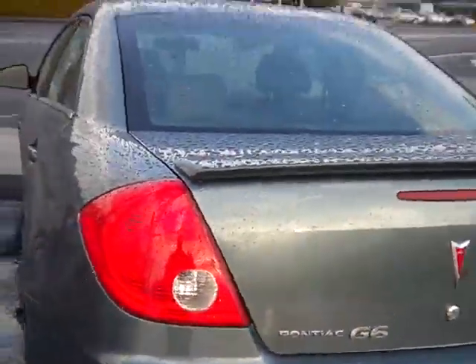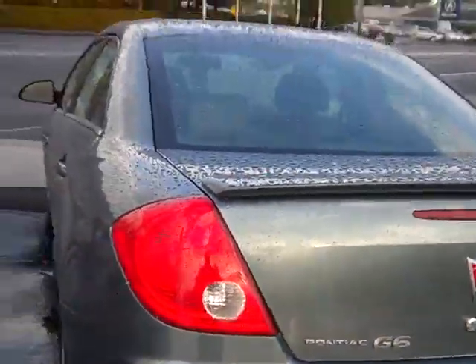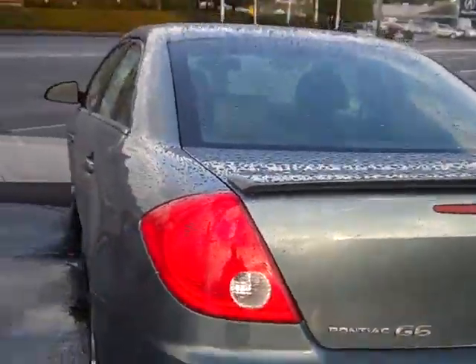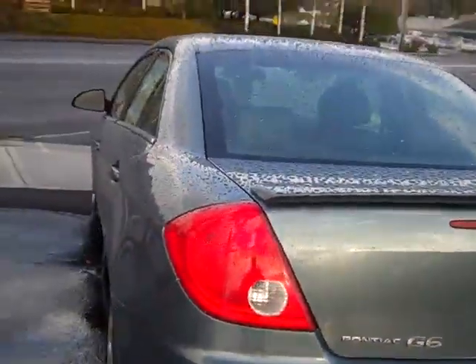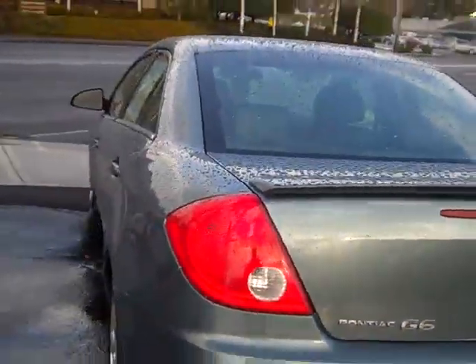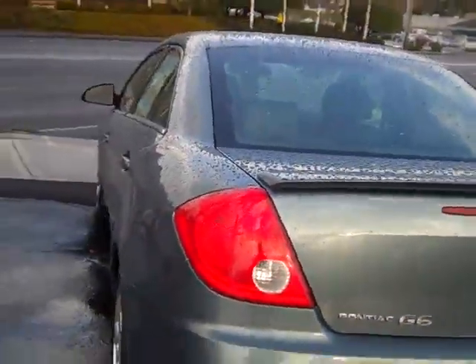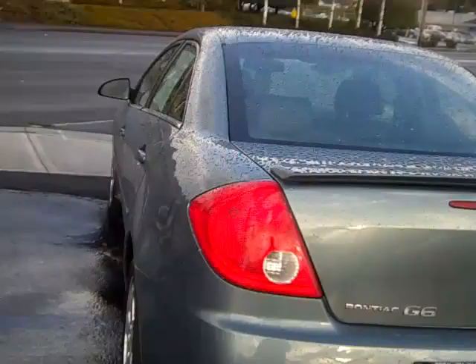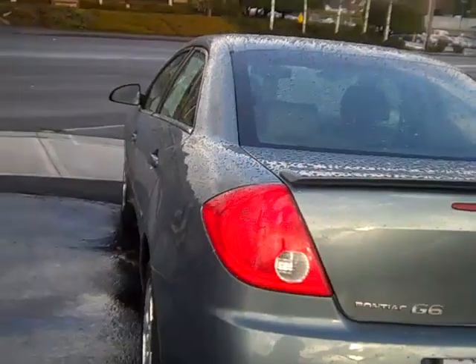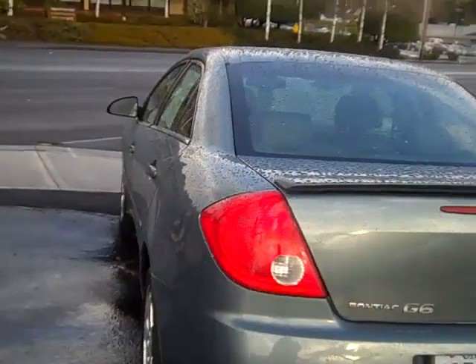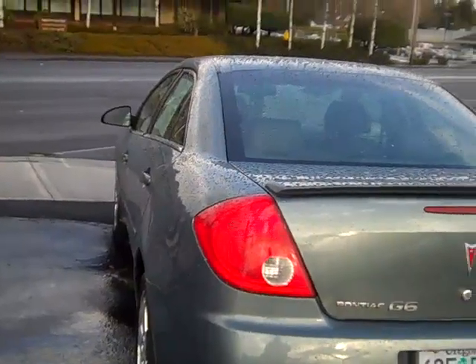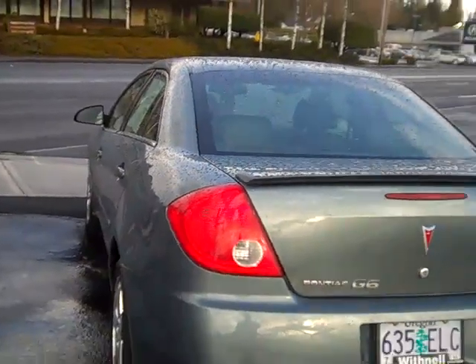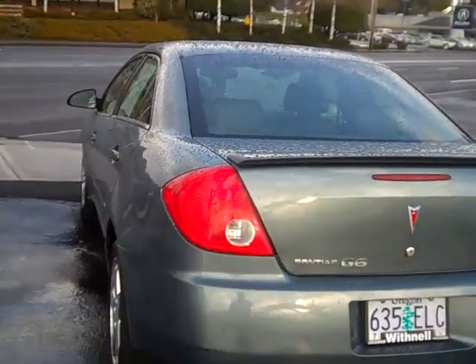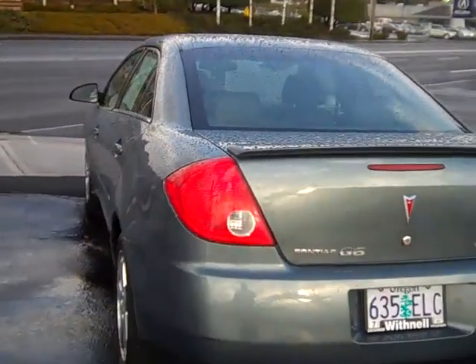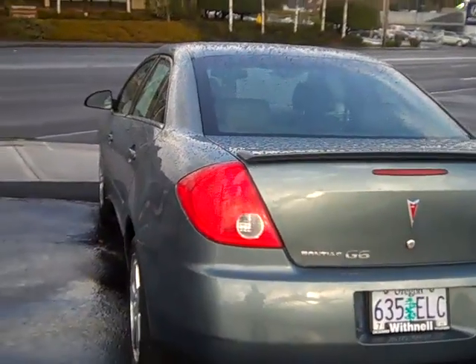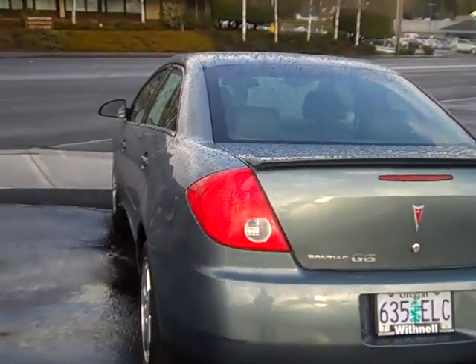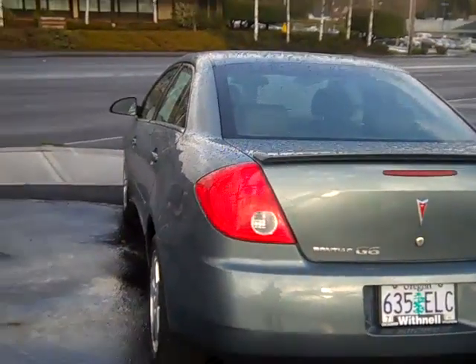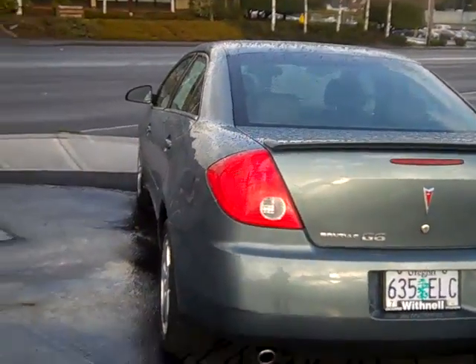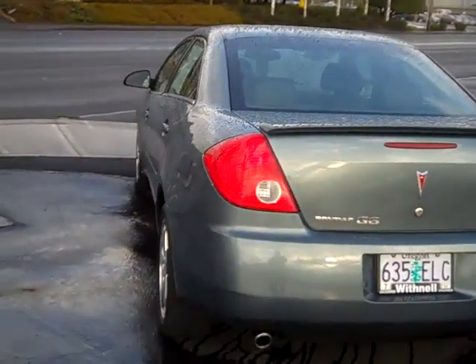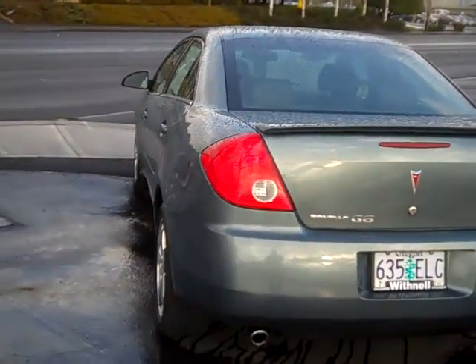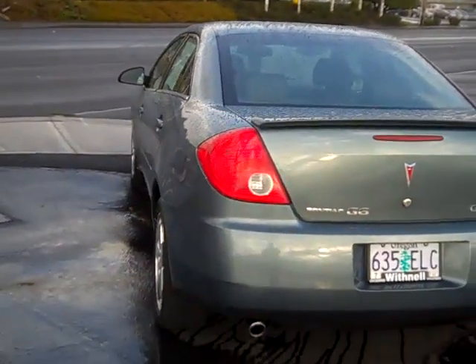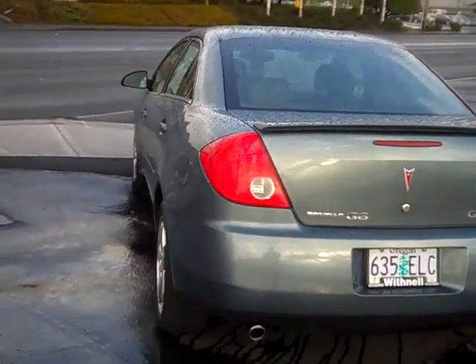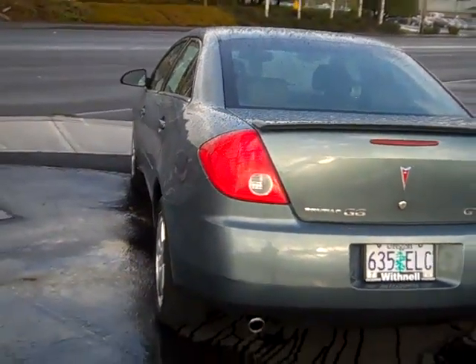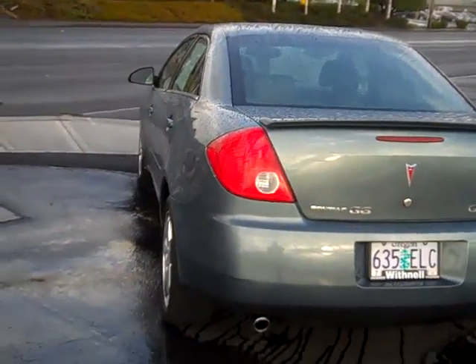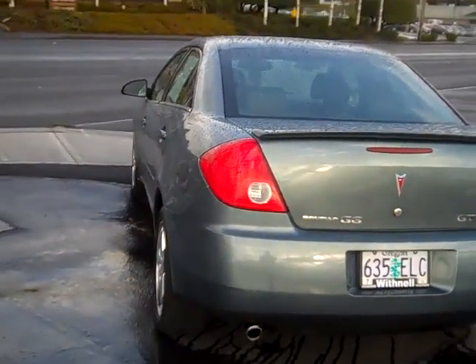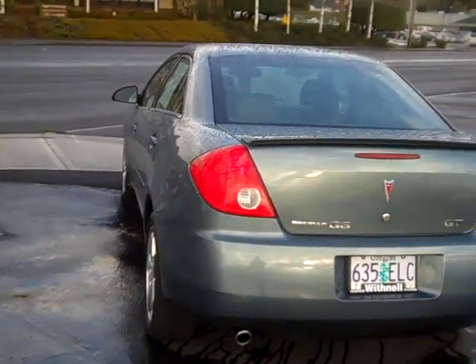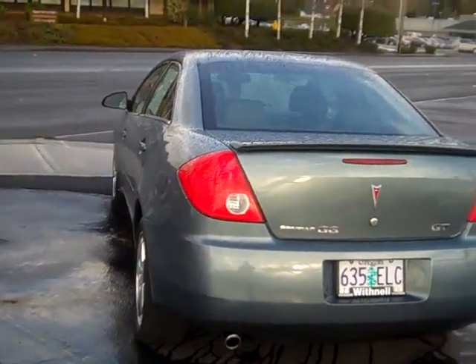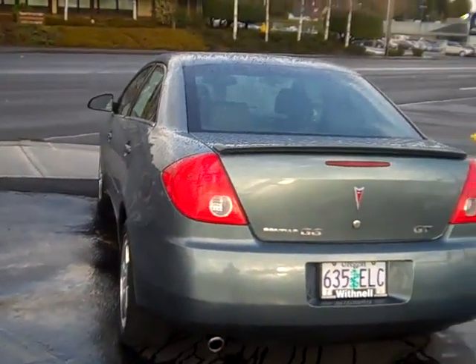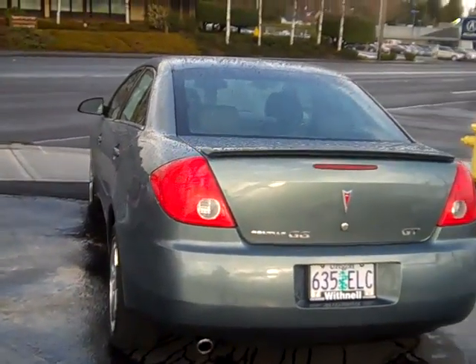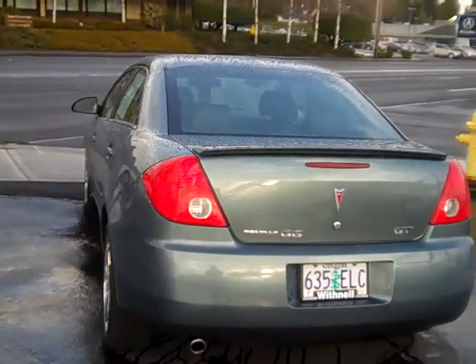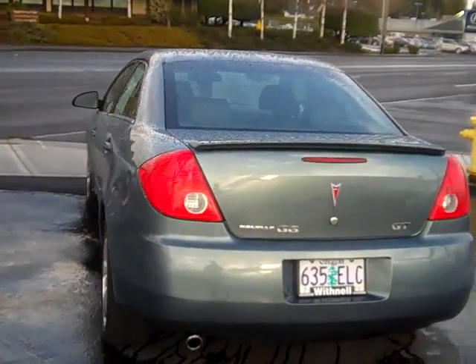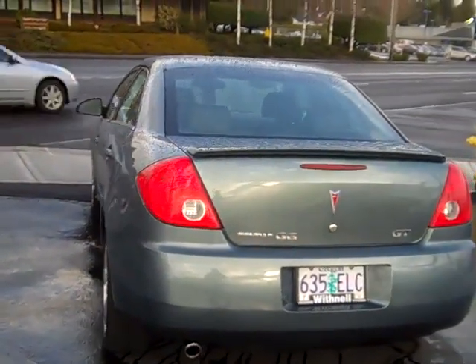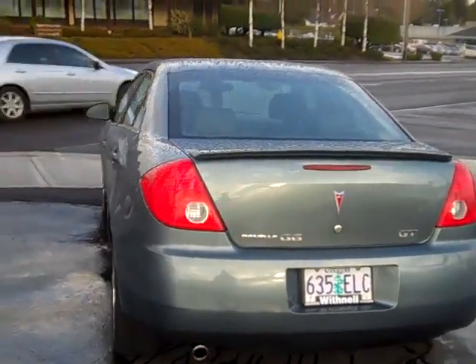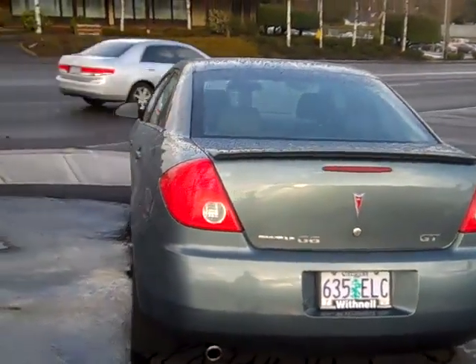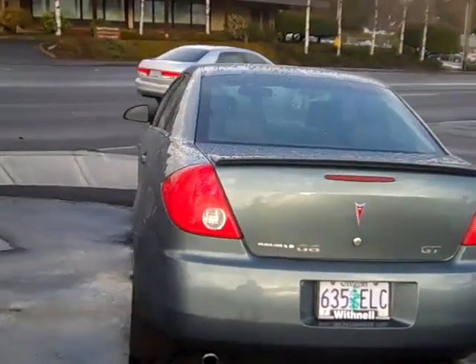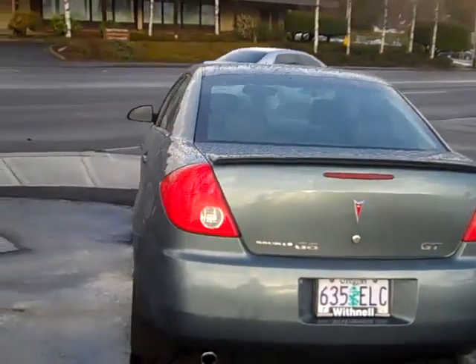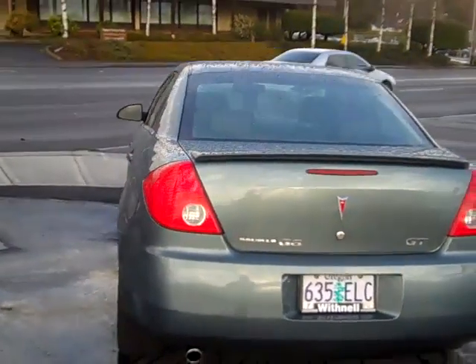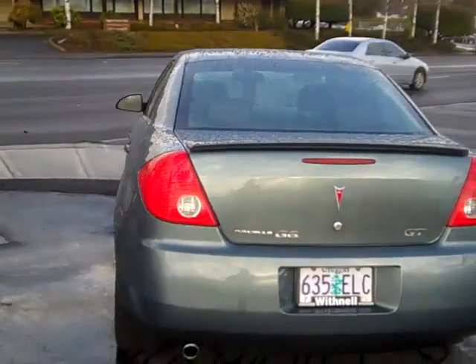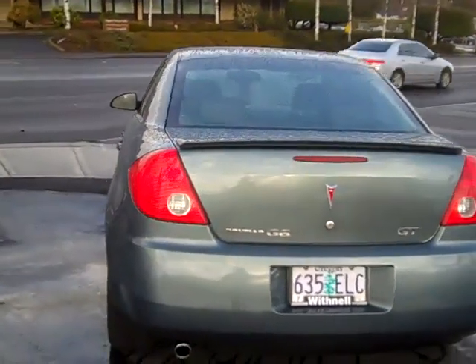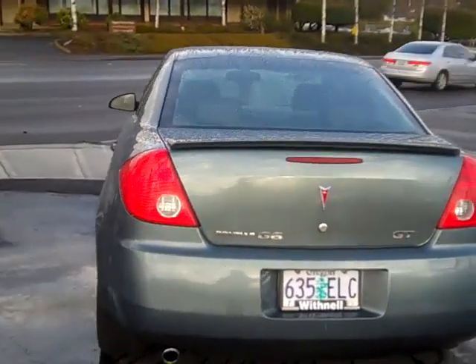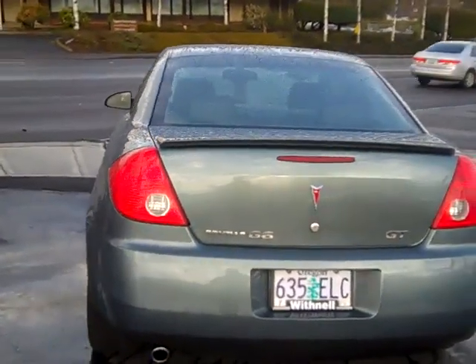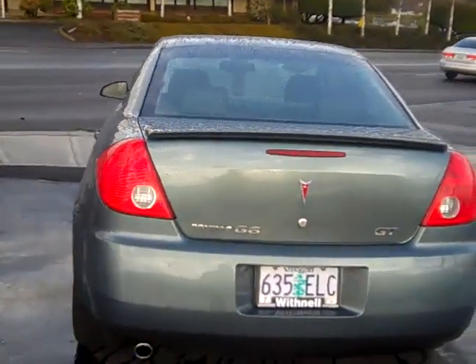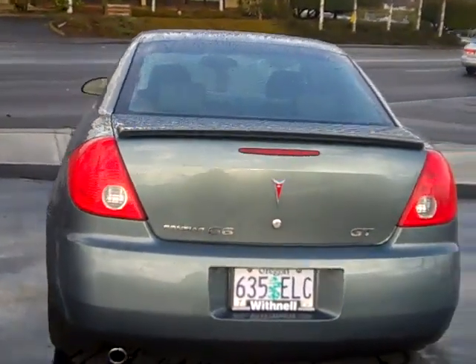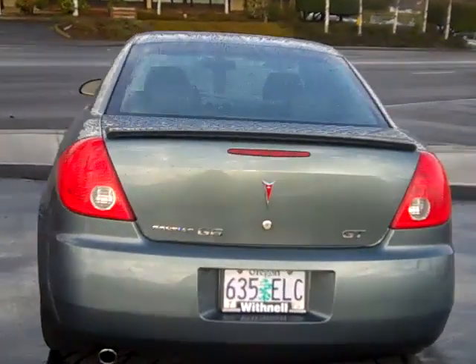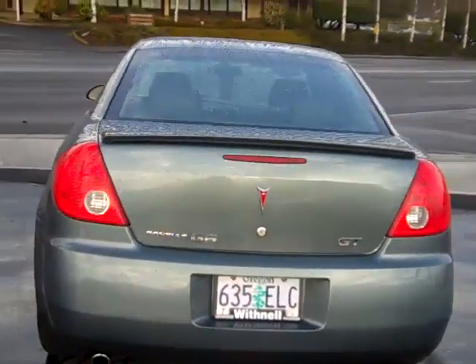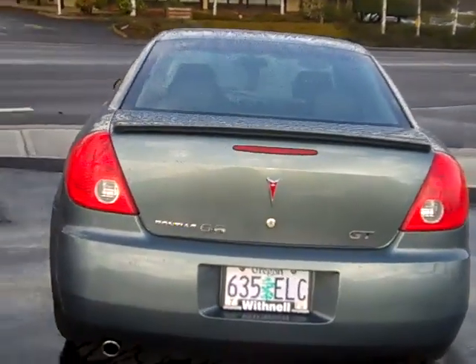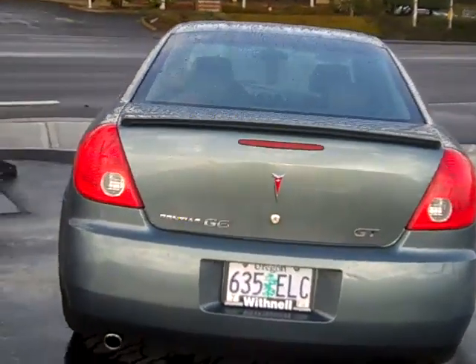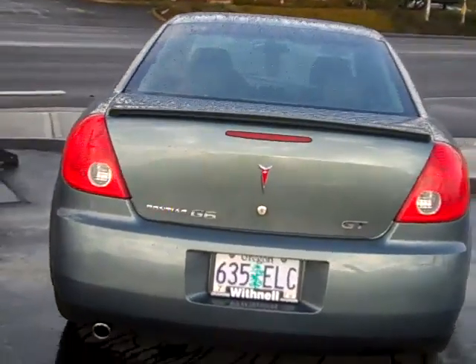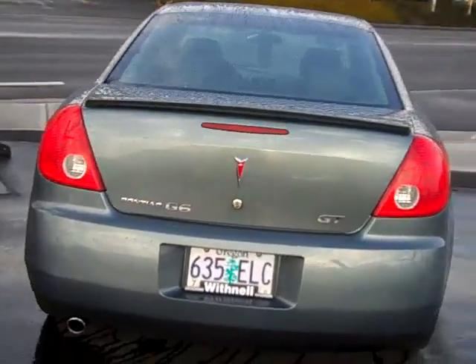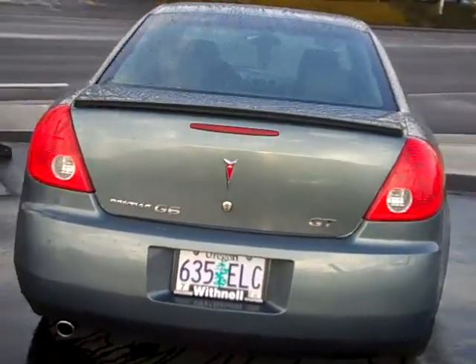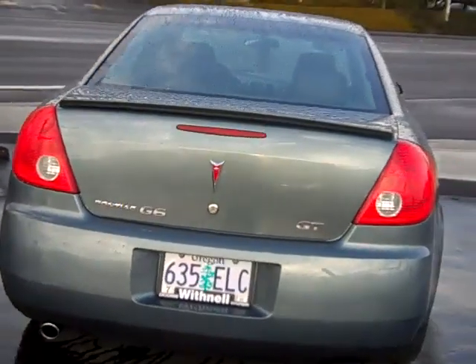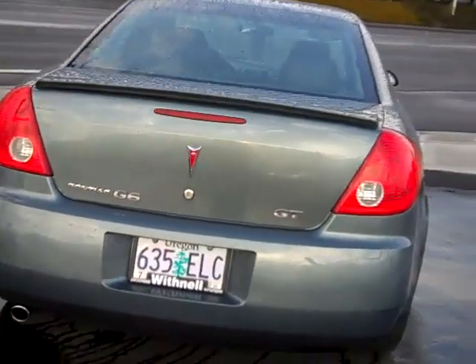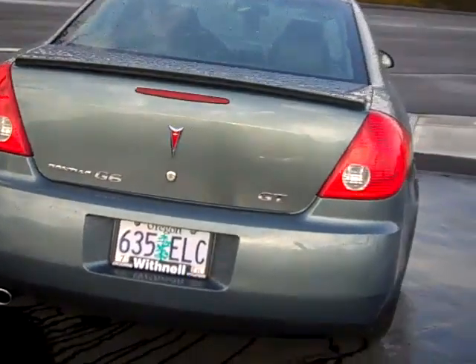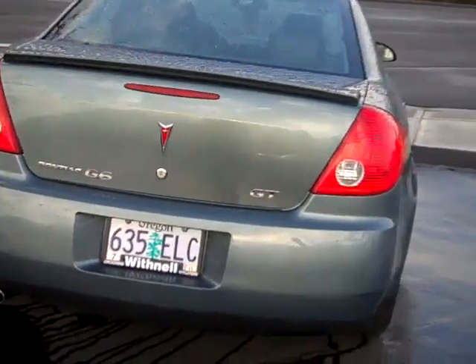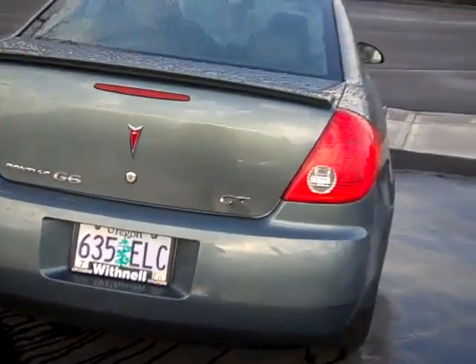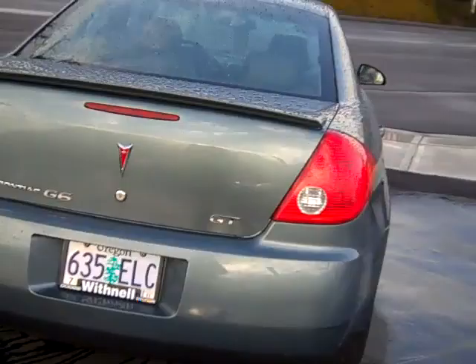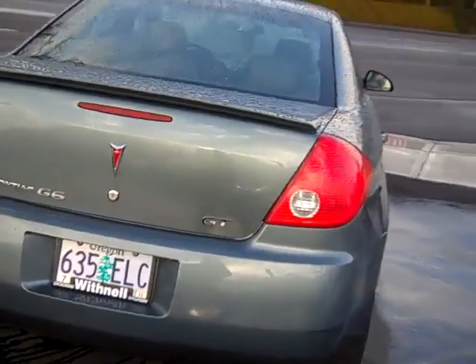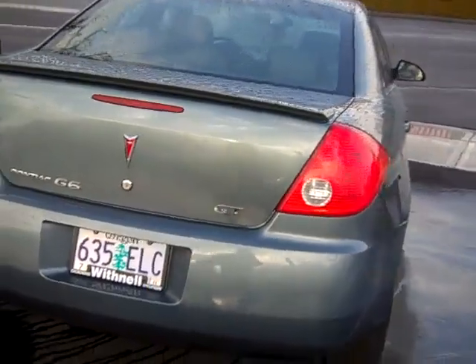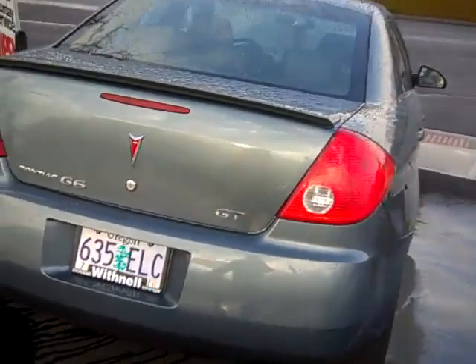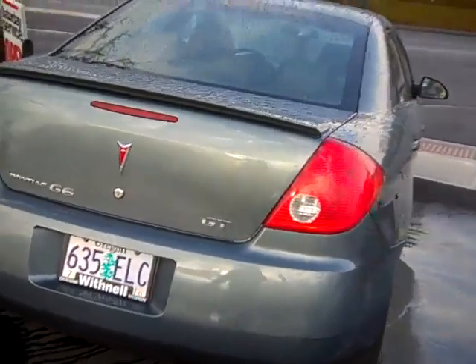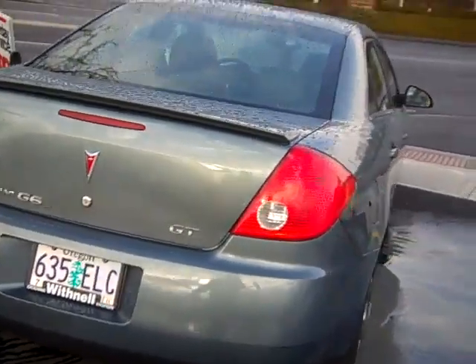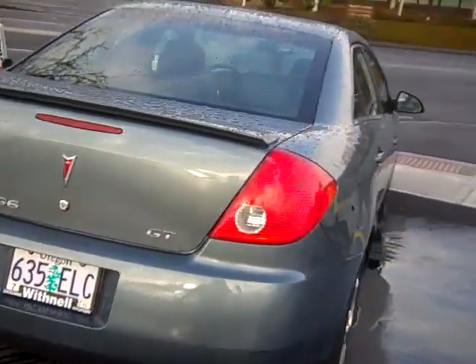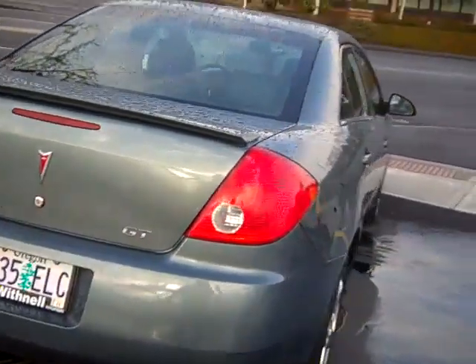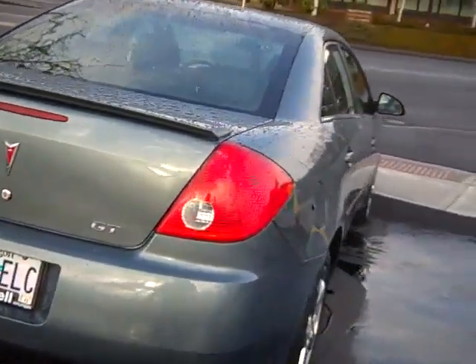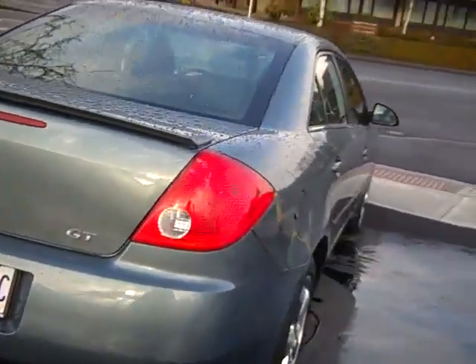So come on down today and take this little beauty for a test drive. Withnell Motor Company and WithnellAuto.com.